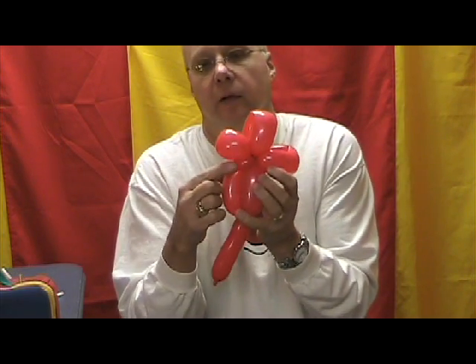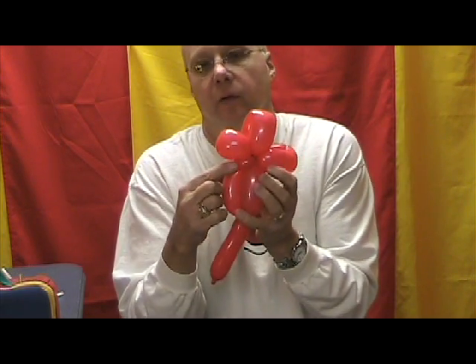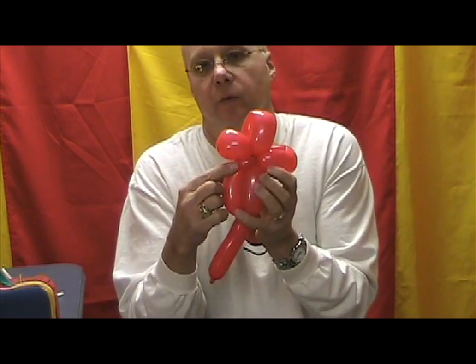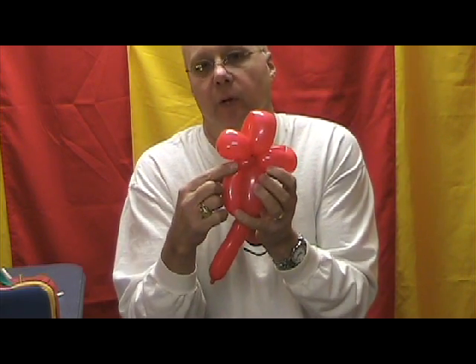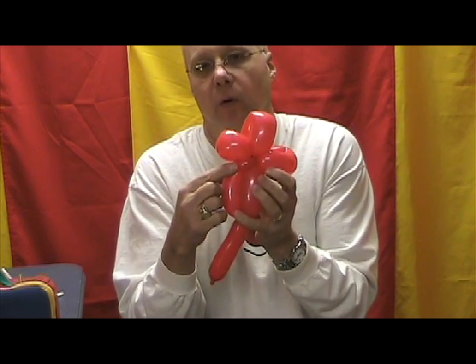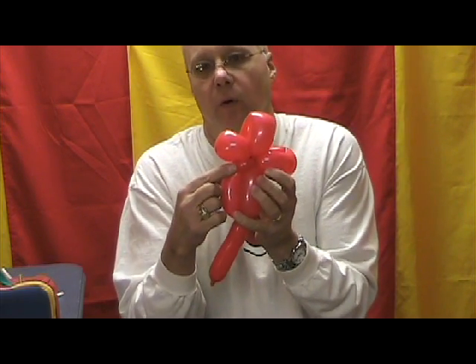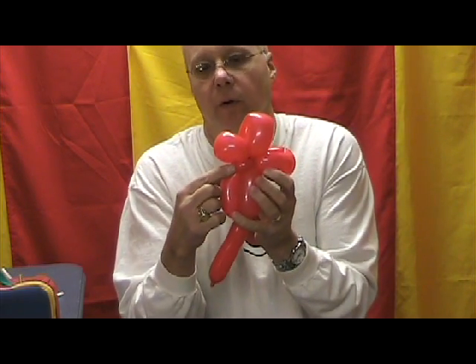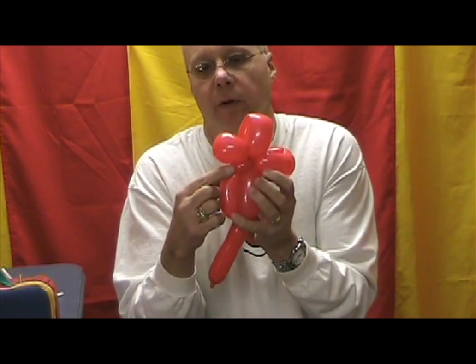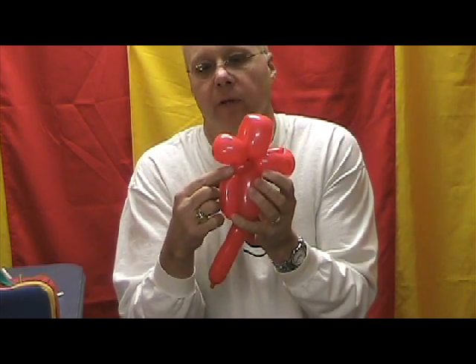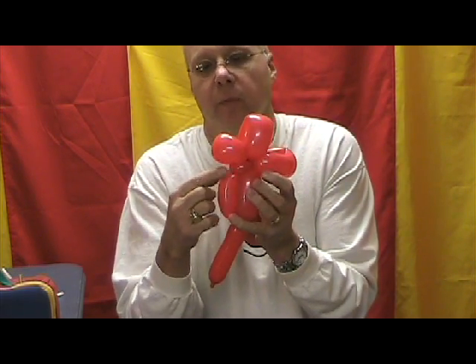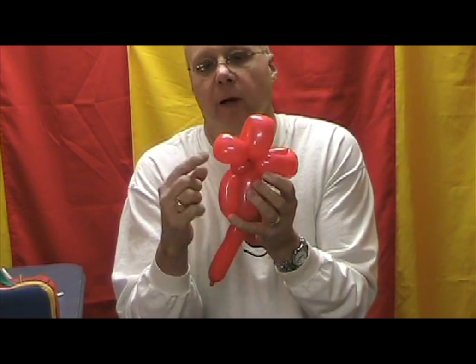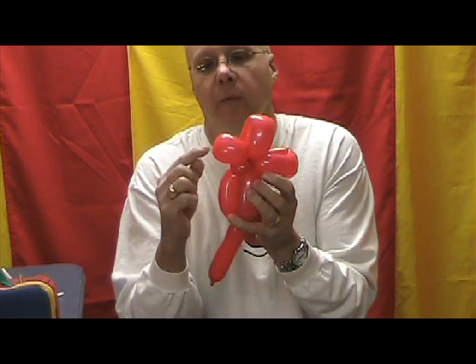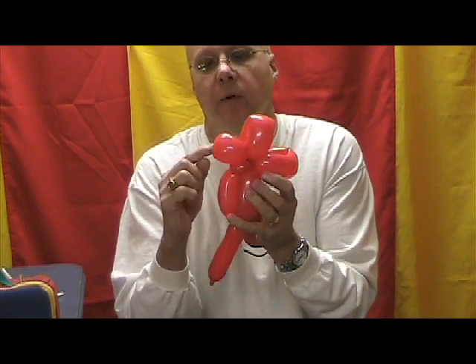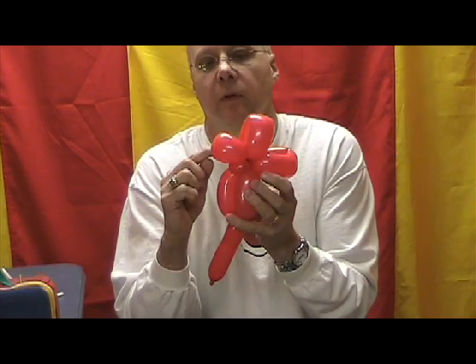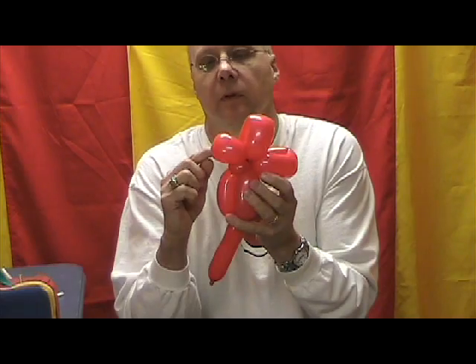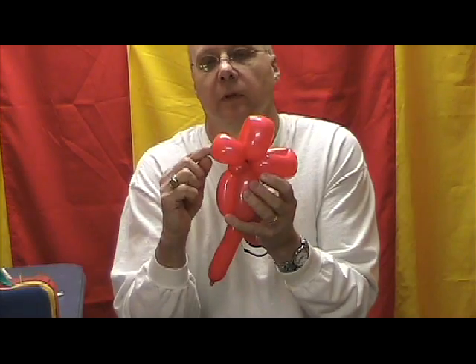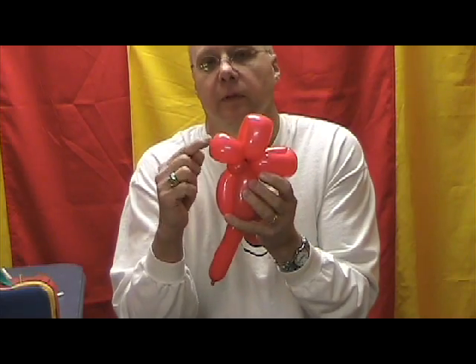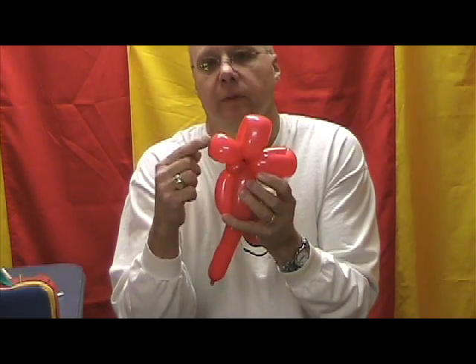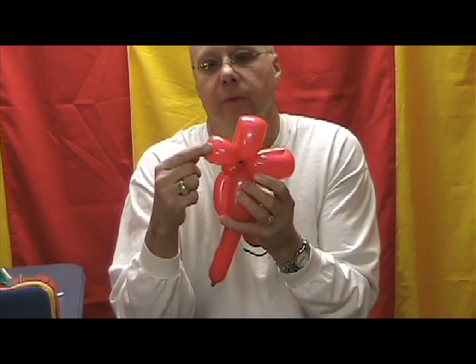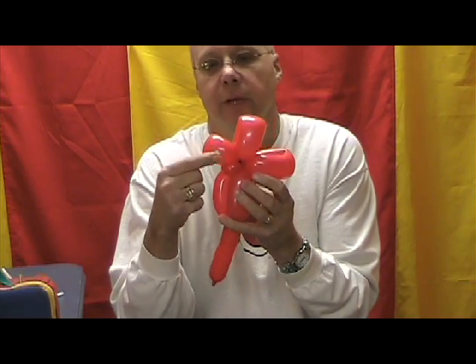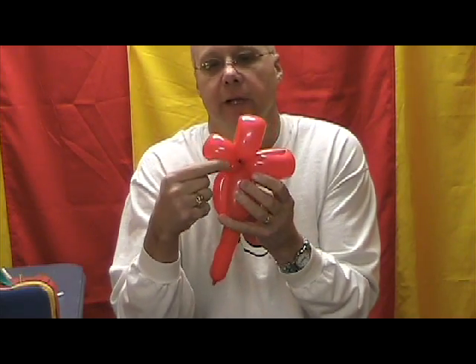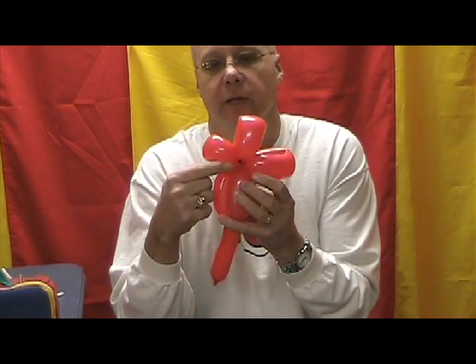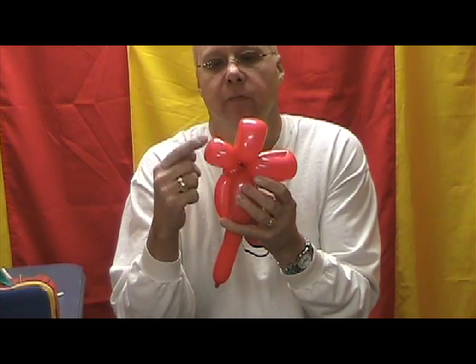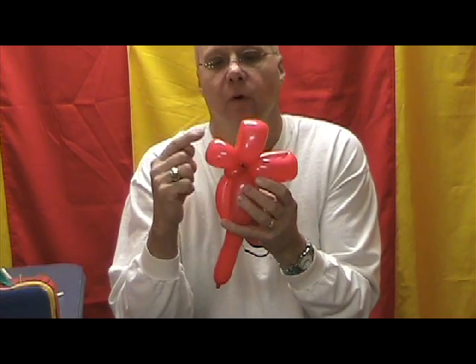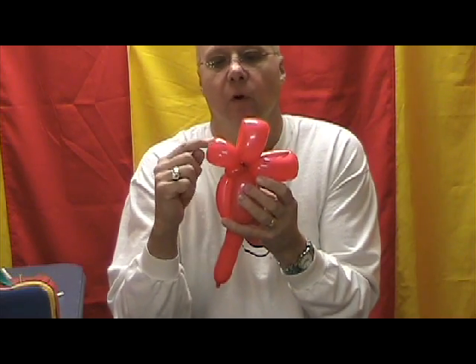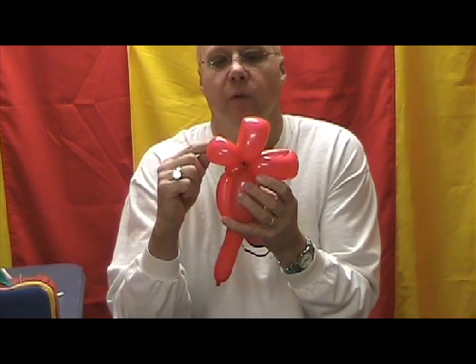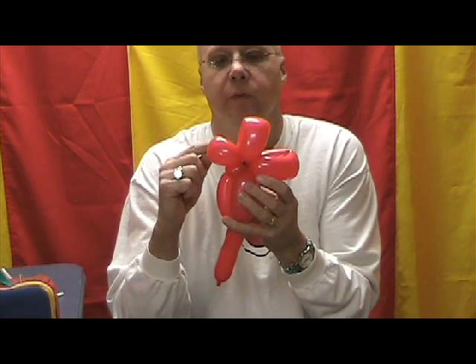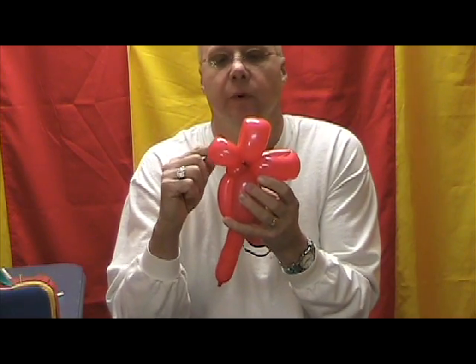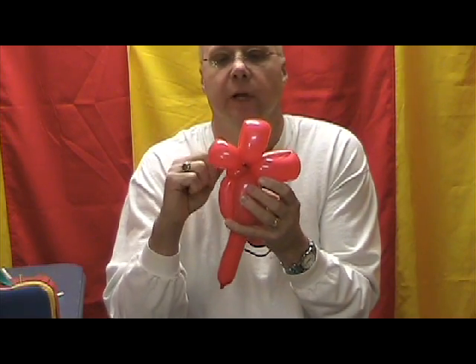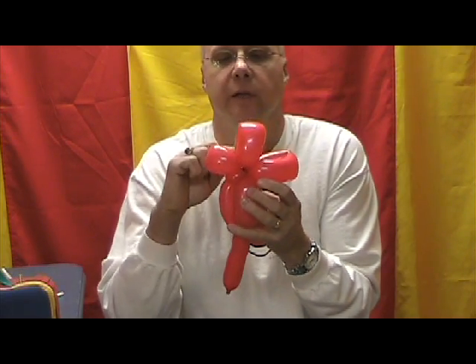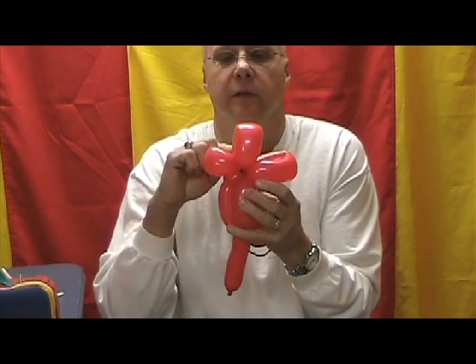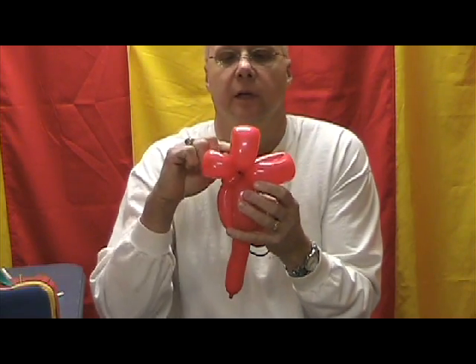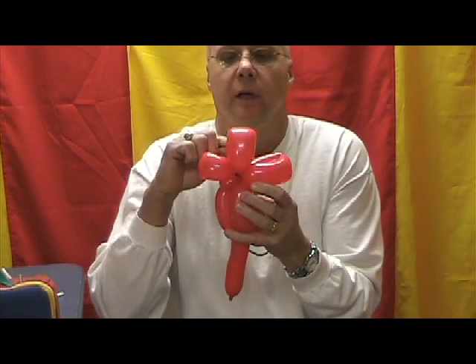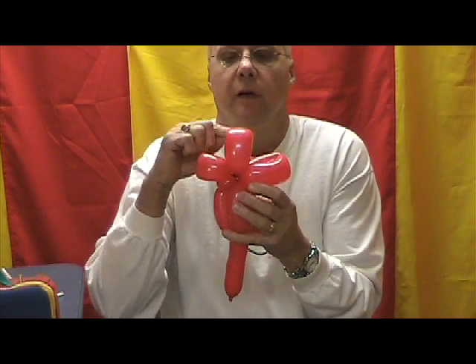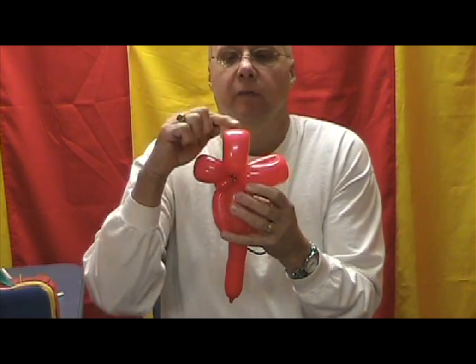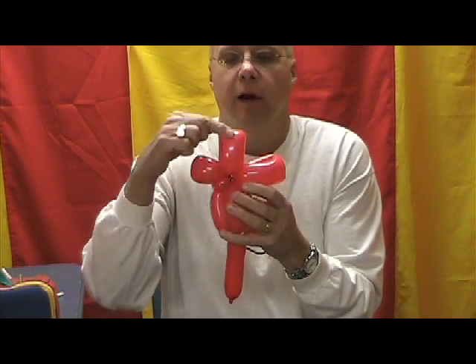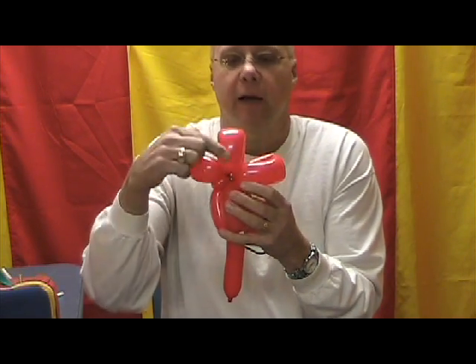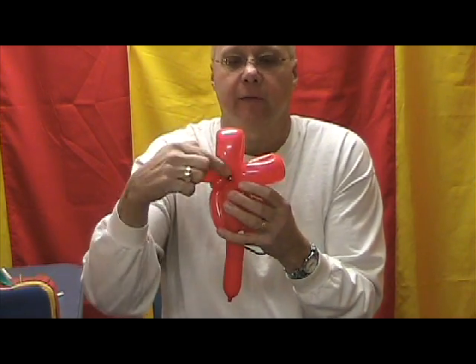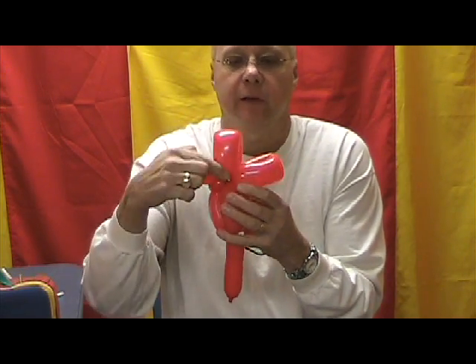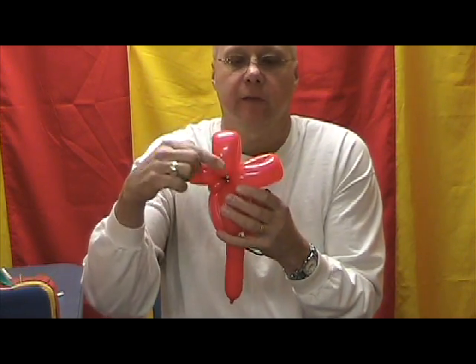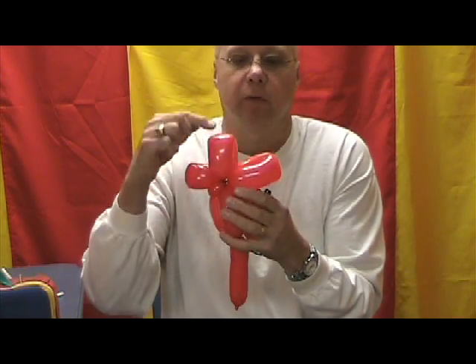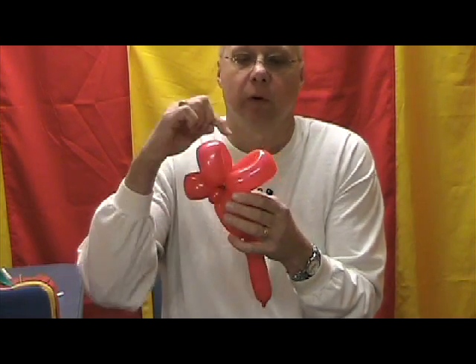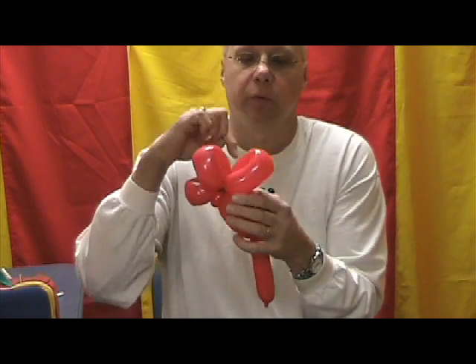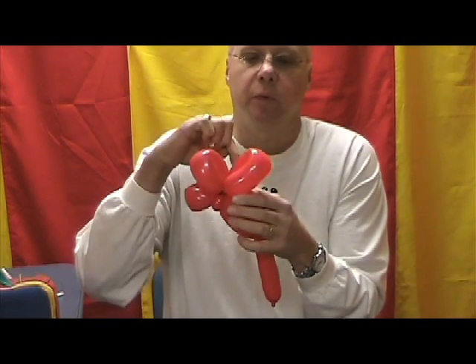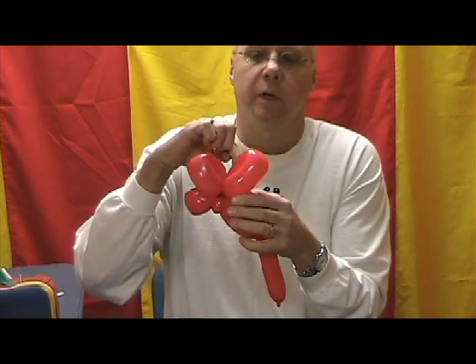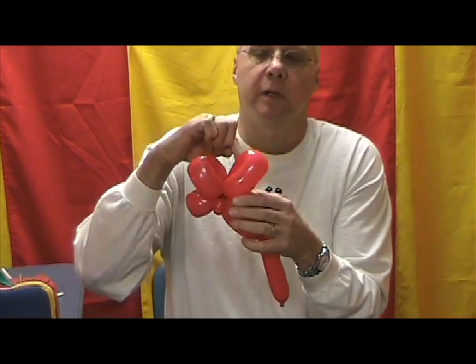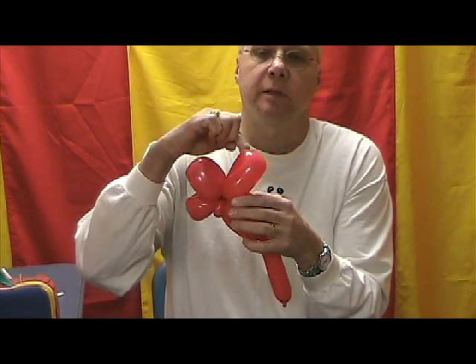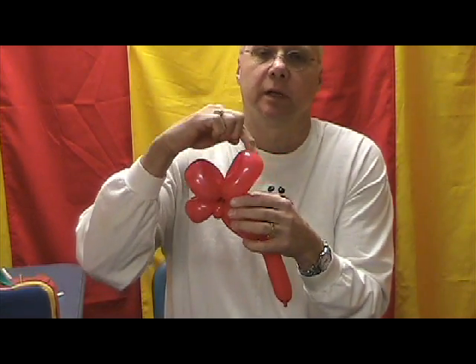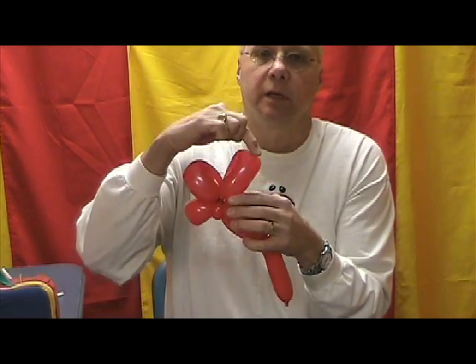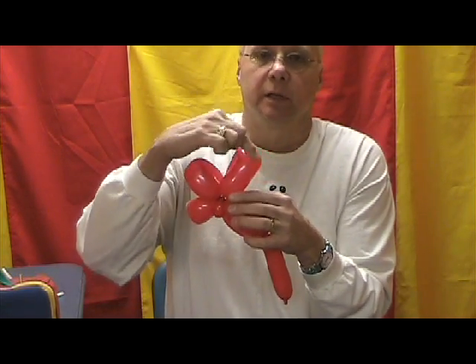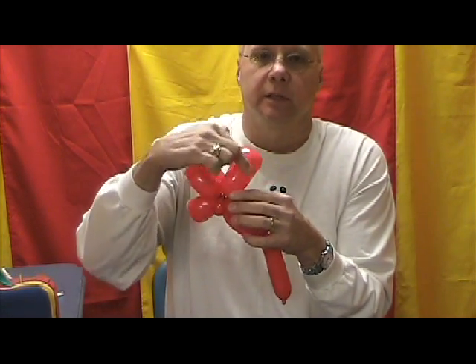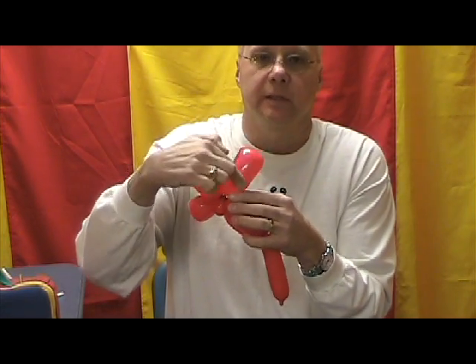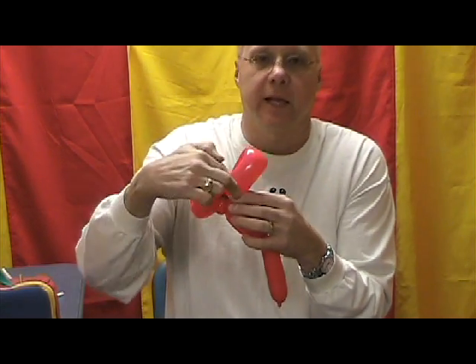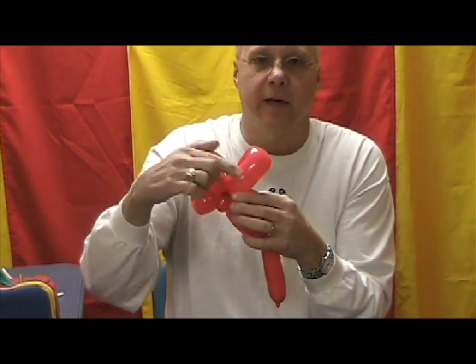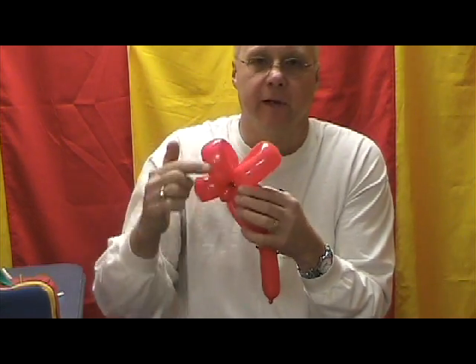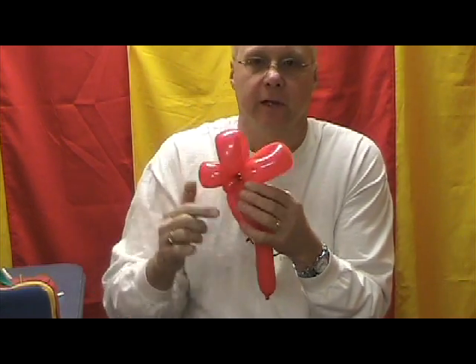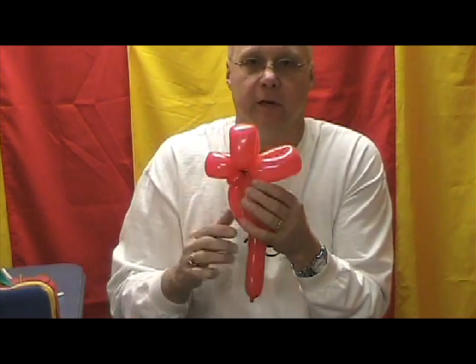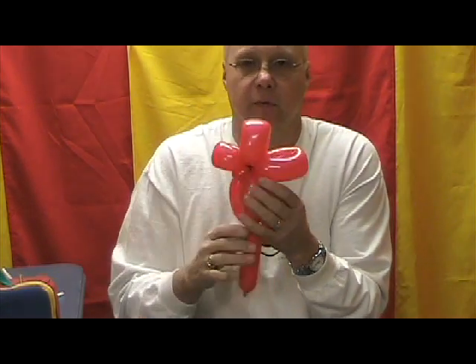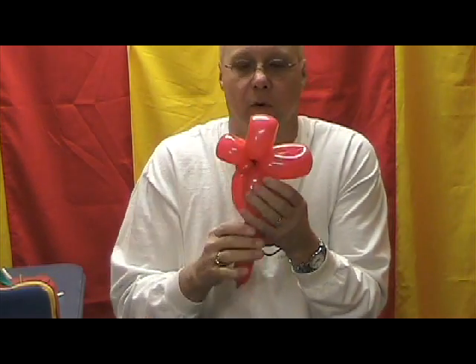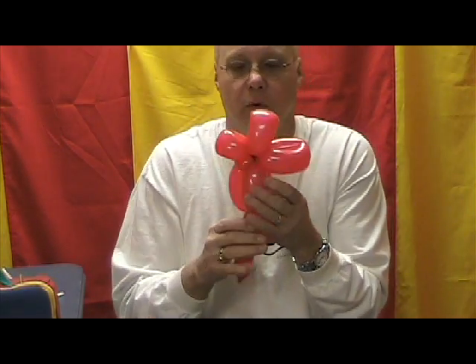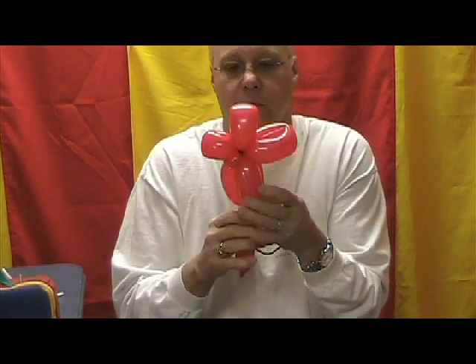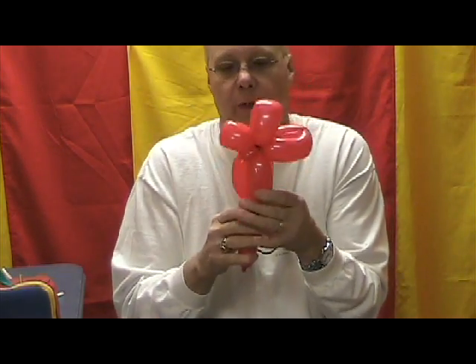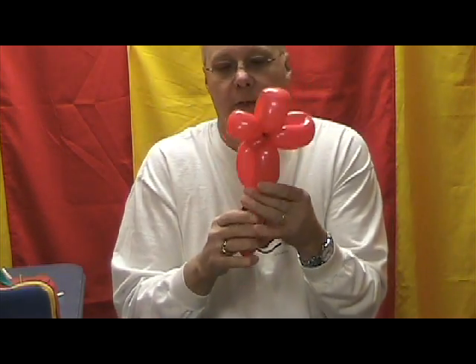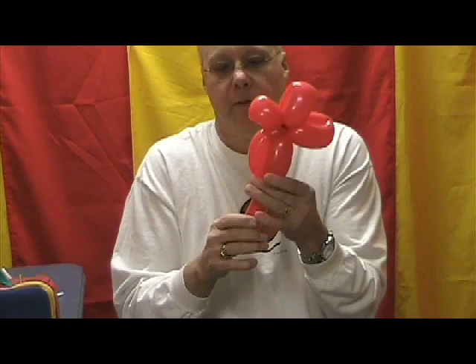So there's the whole head: the two three-inch bubbles in the front with the one three-inch bubble in the back, three-quarter inch bubble, three-inch fold twist, five-inch fold twist, seven-inch fold twist.